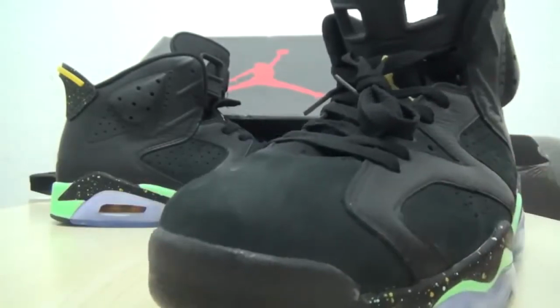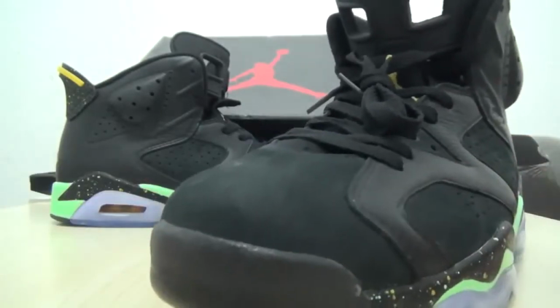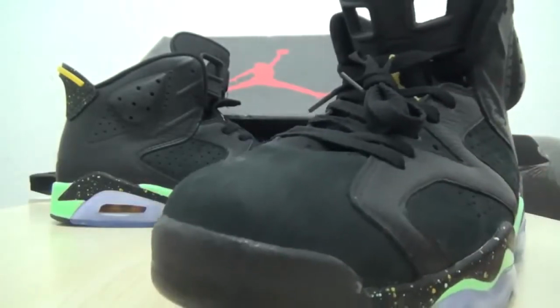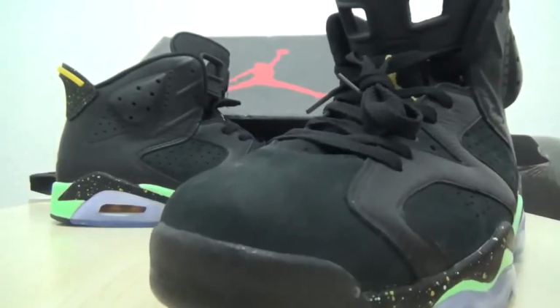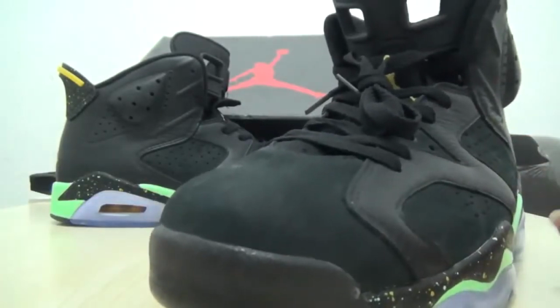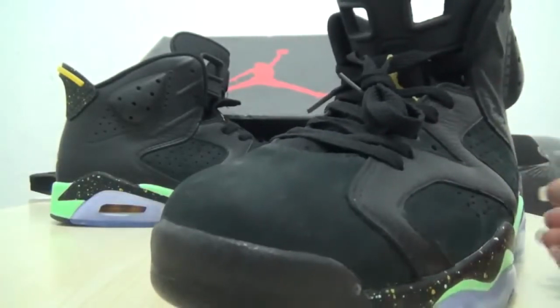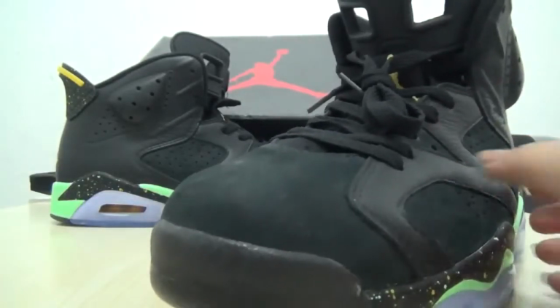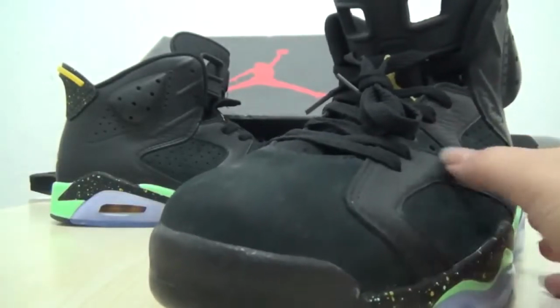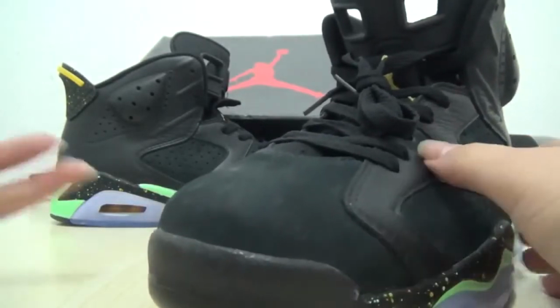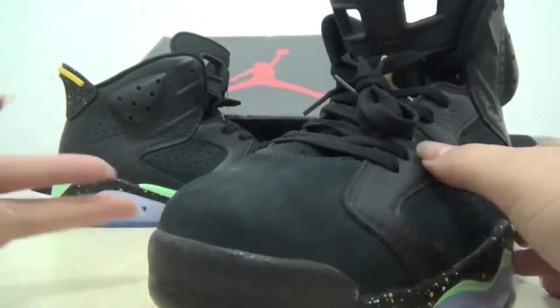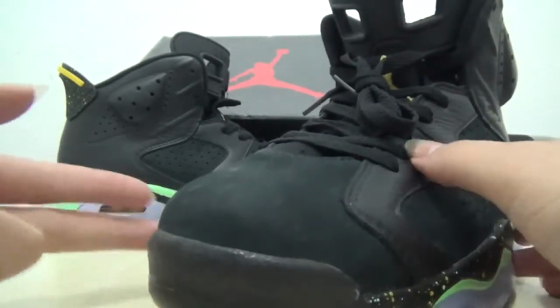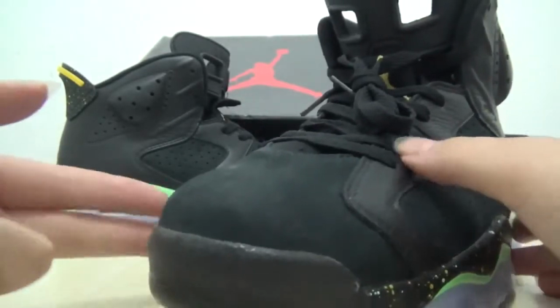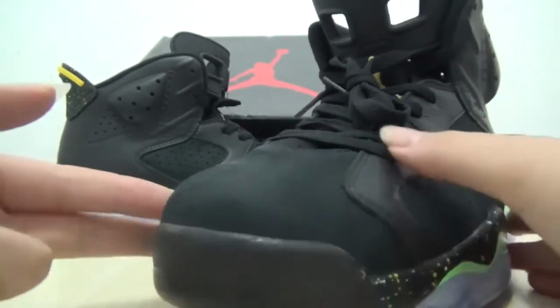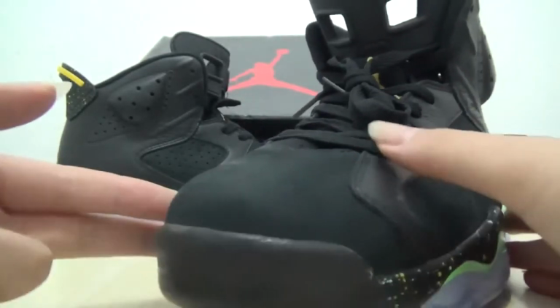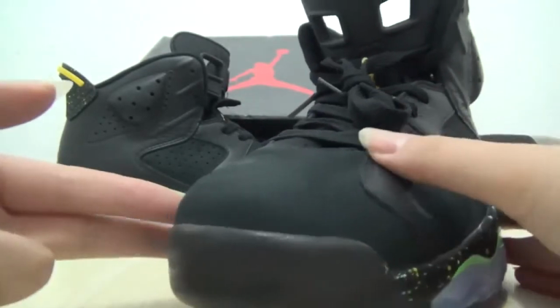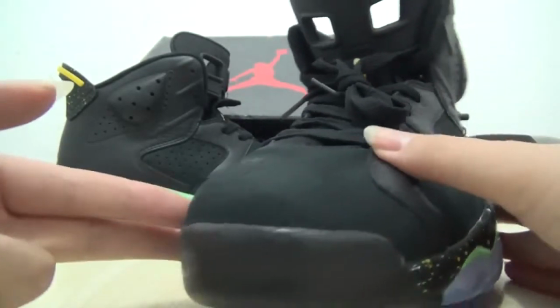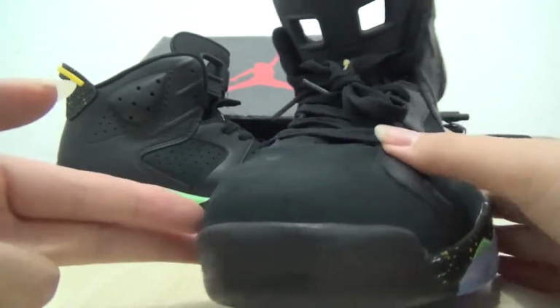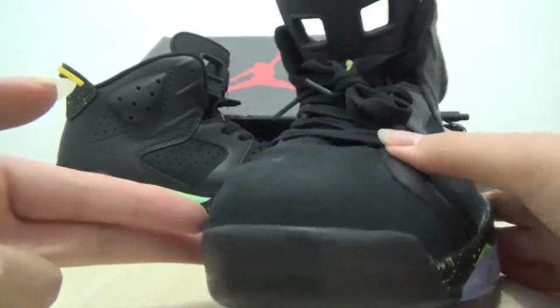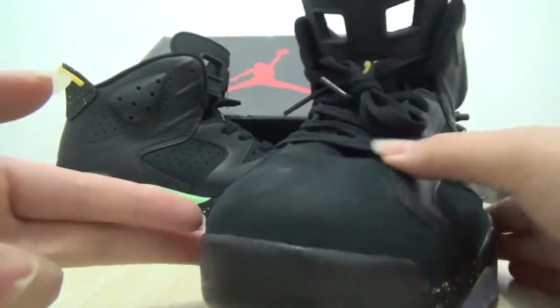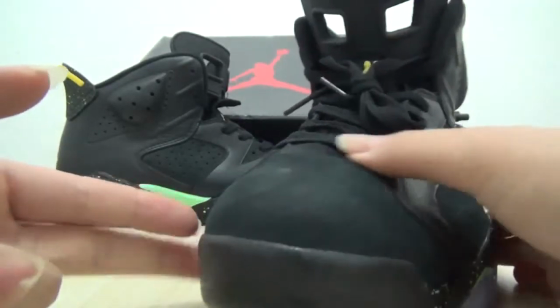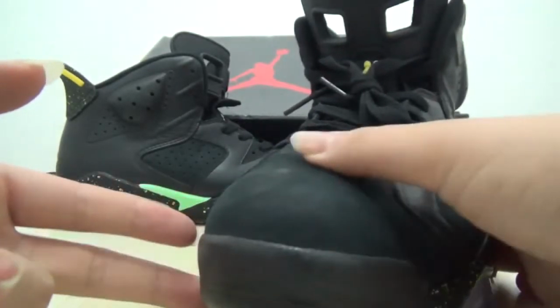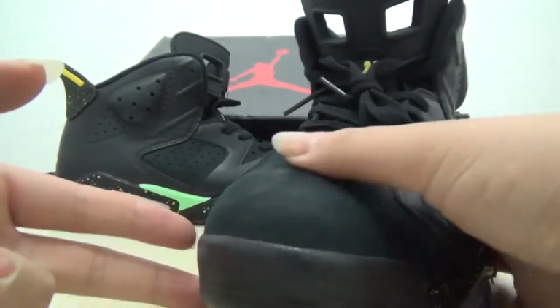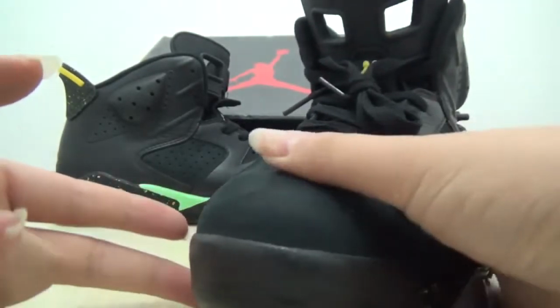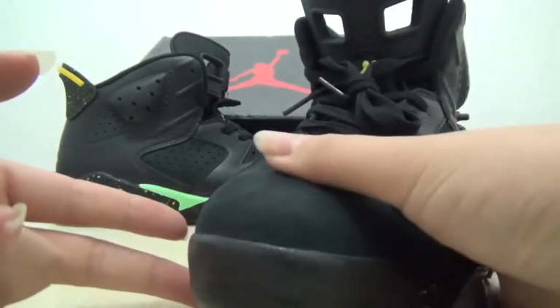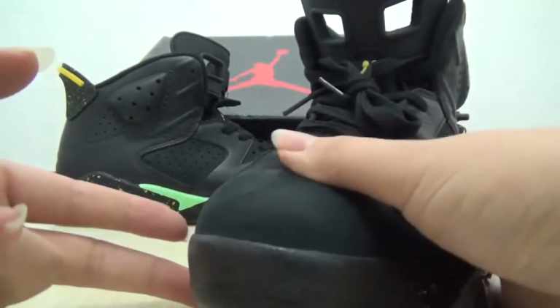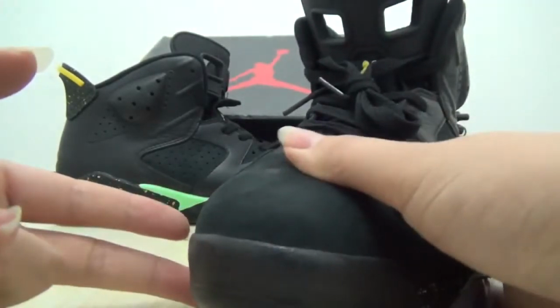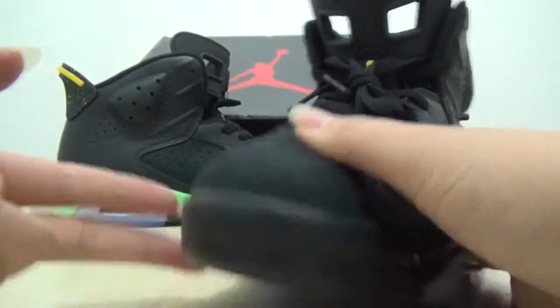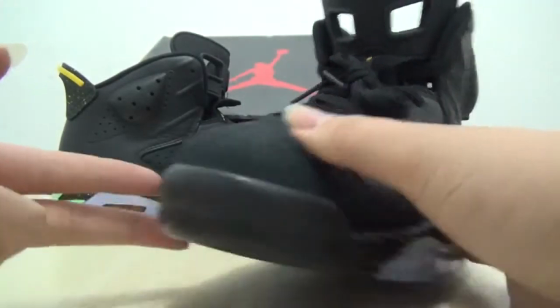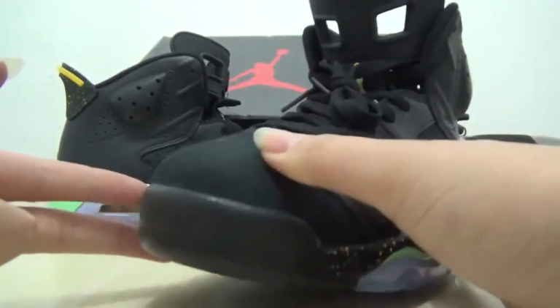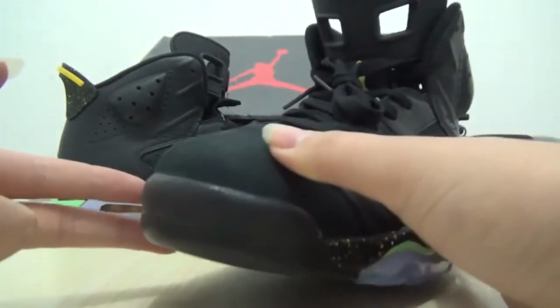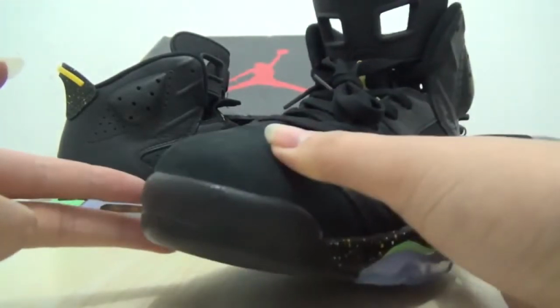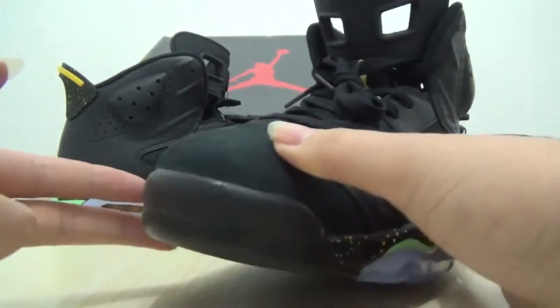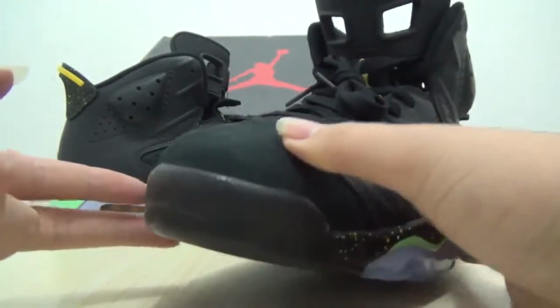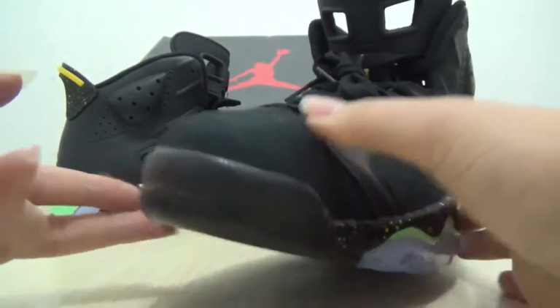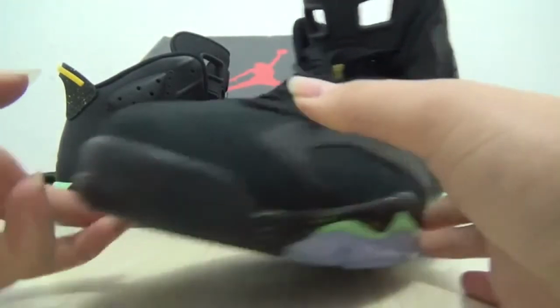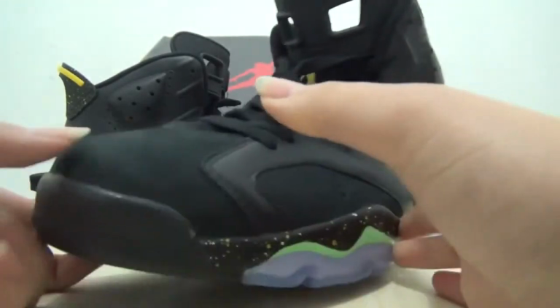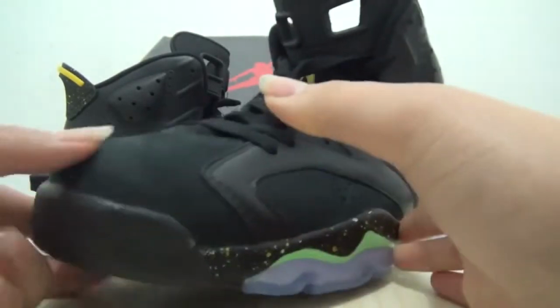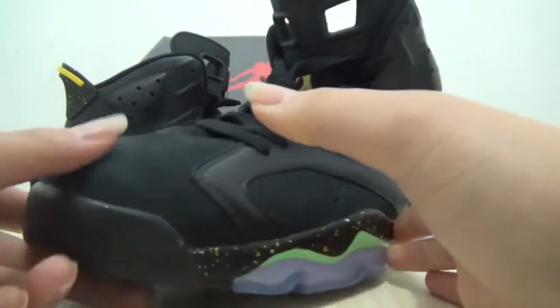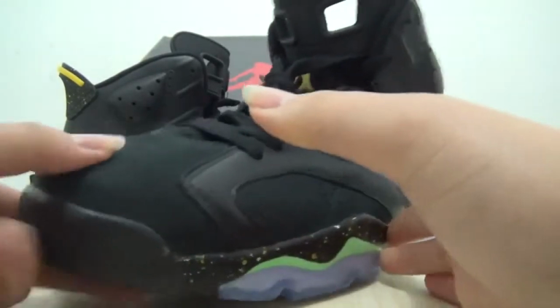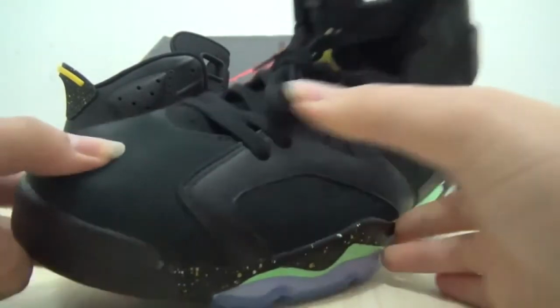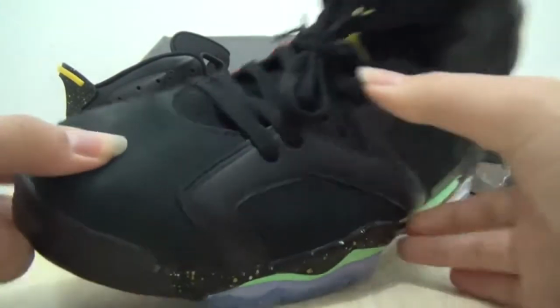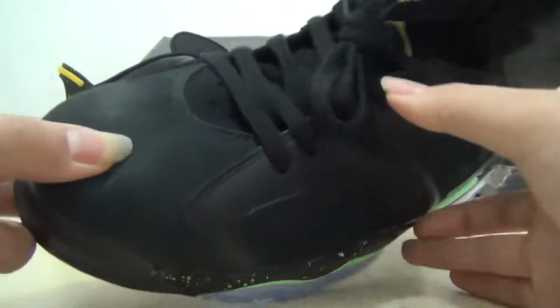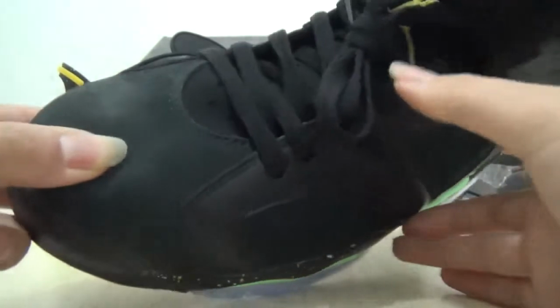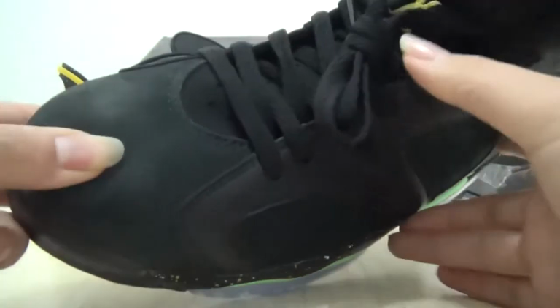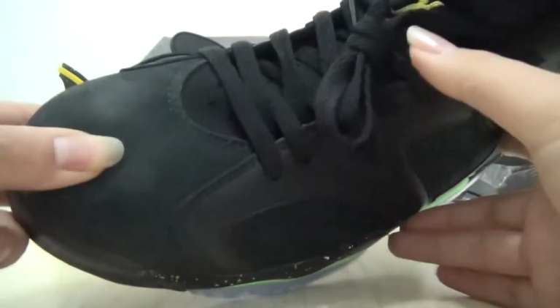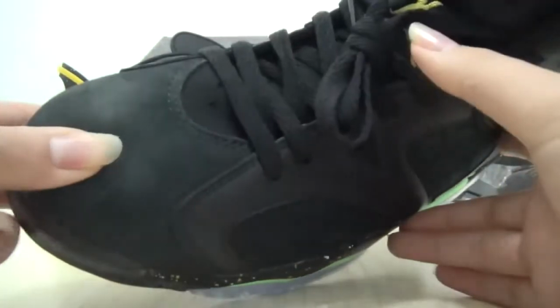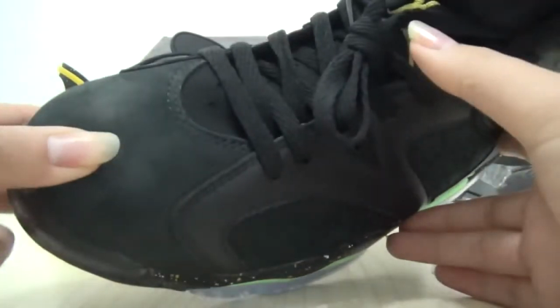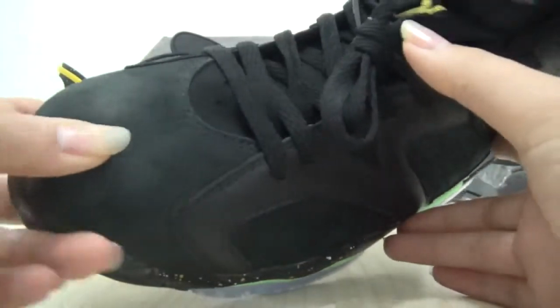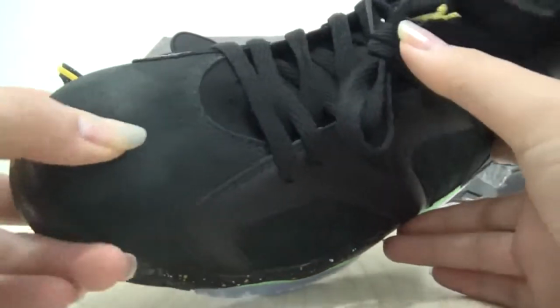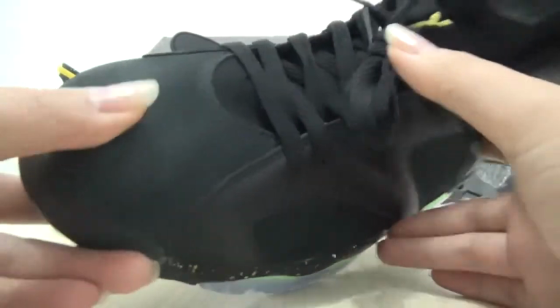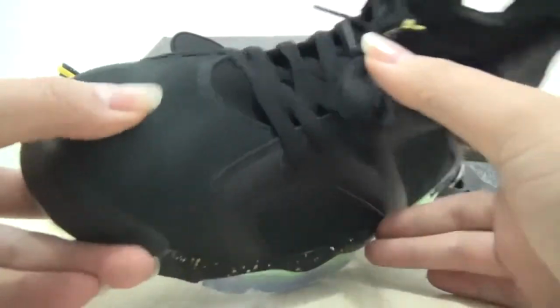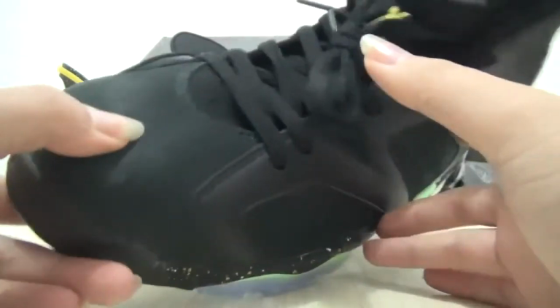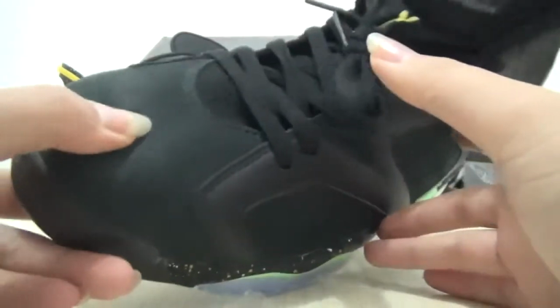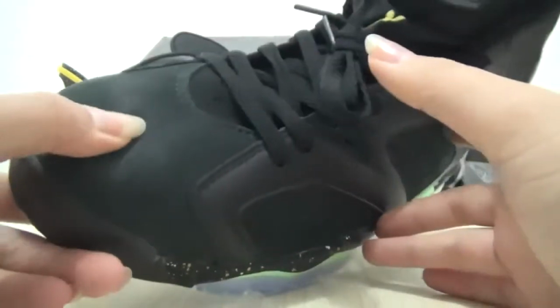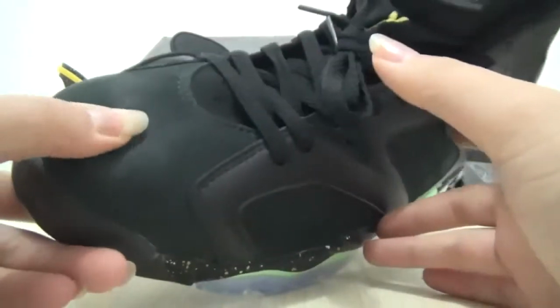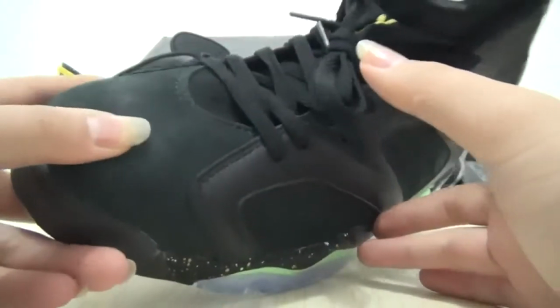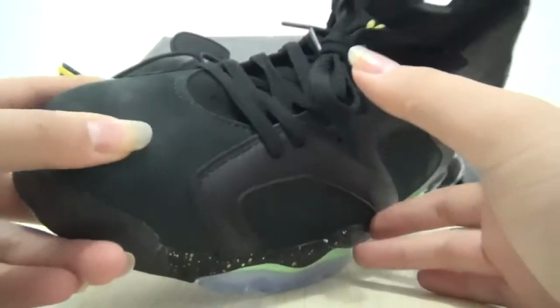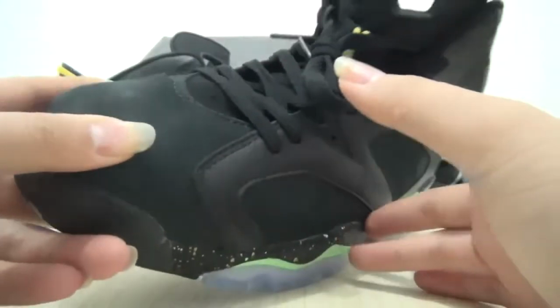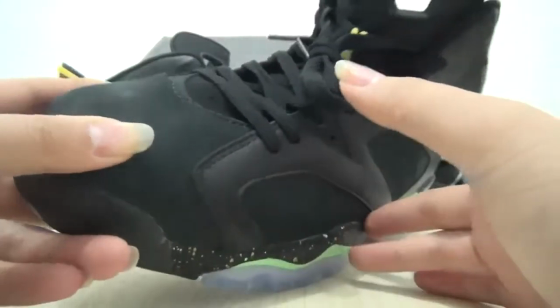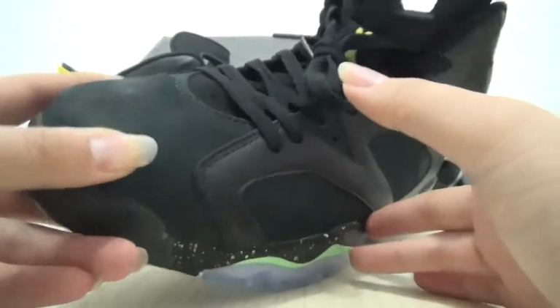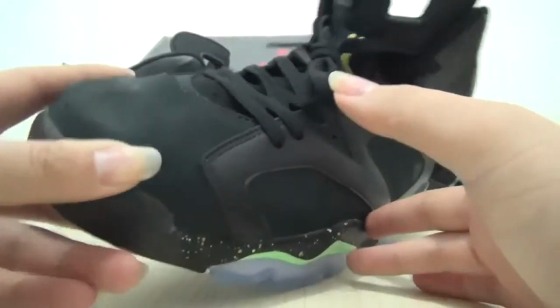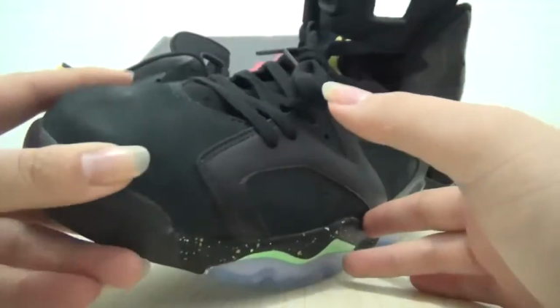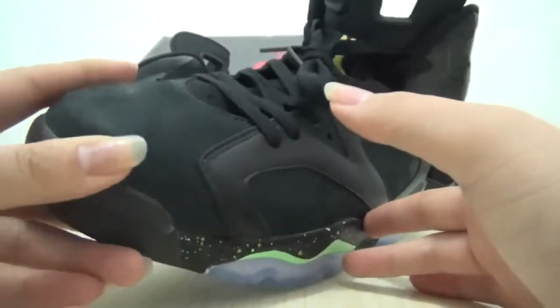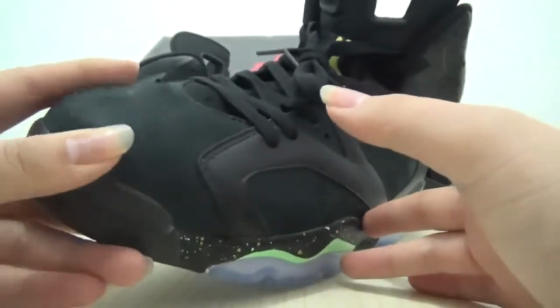Okay, check out the toe box. Yeah, it's suede material.